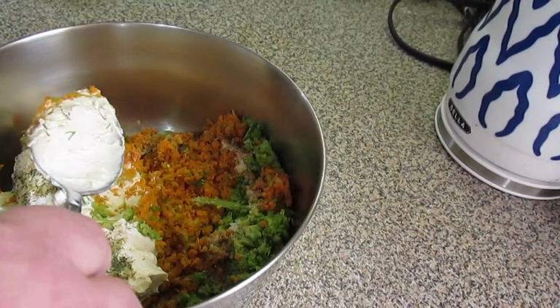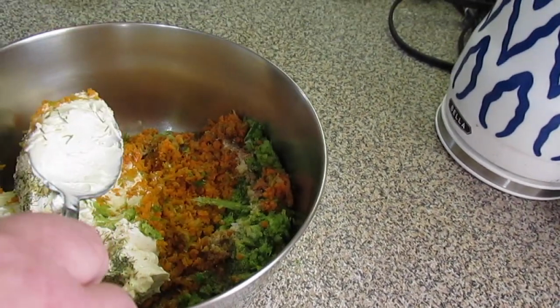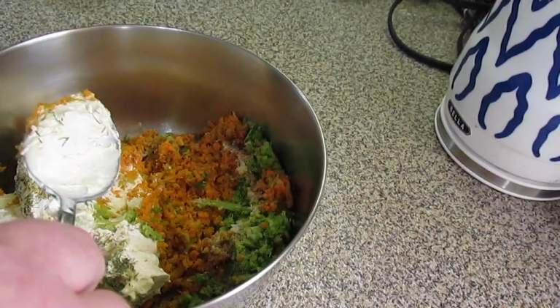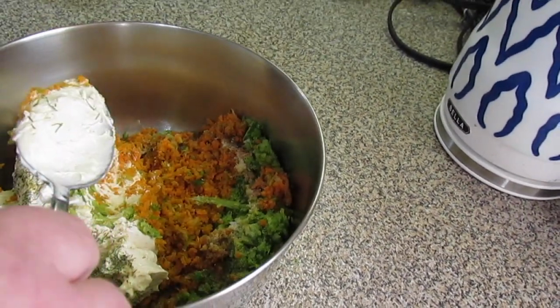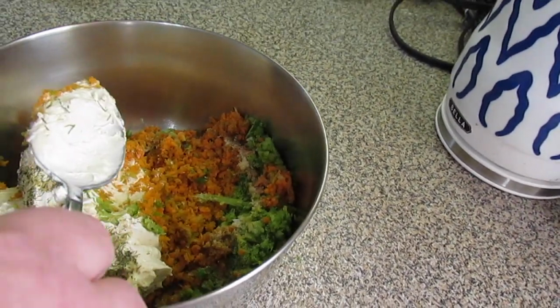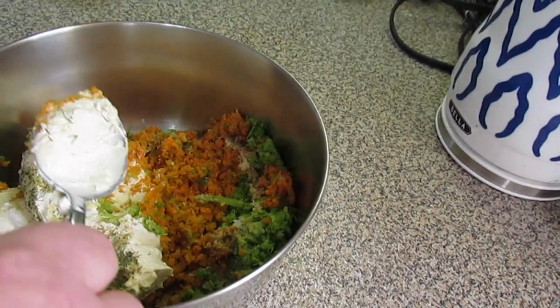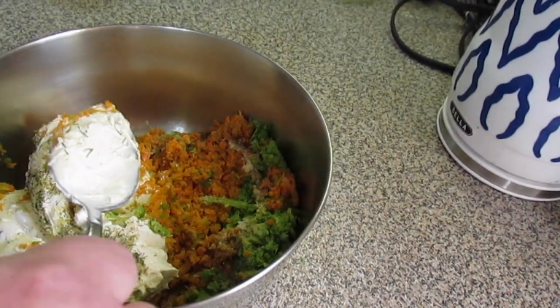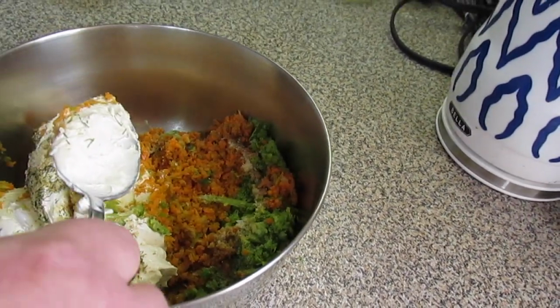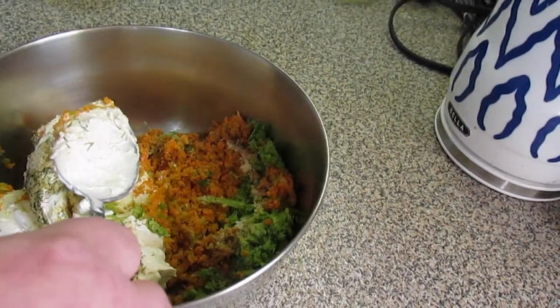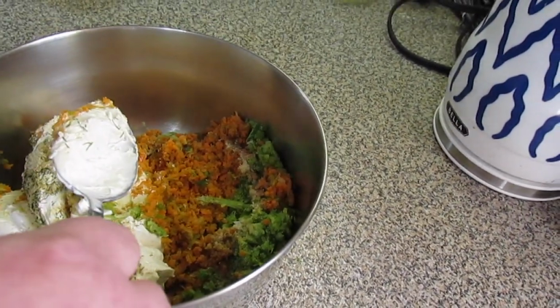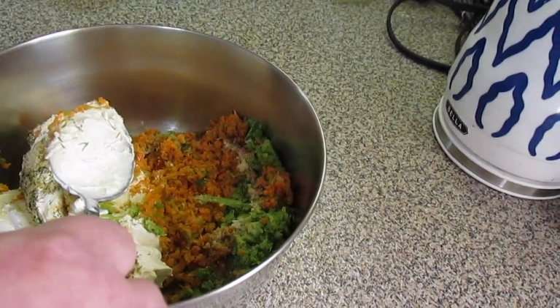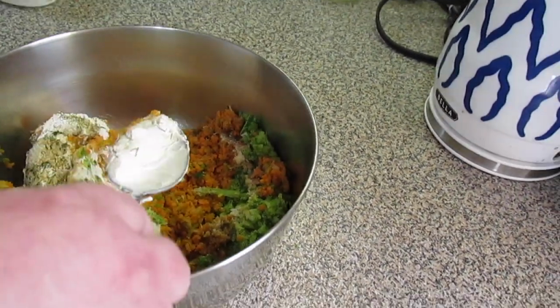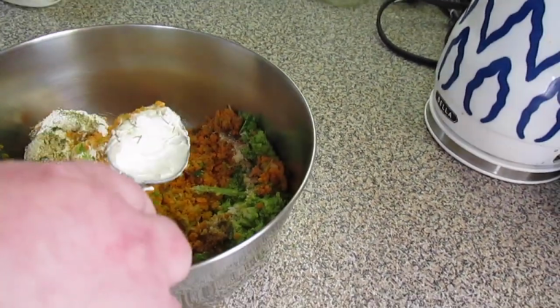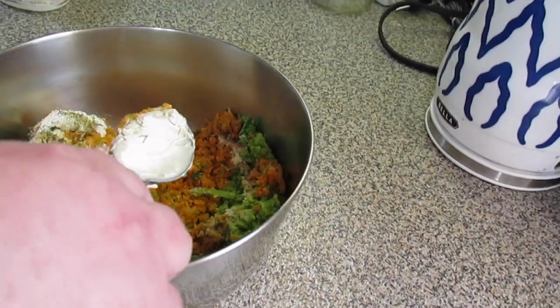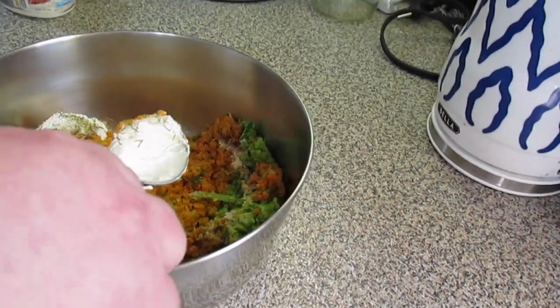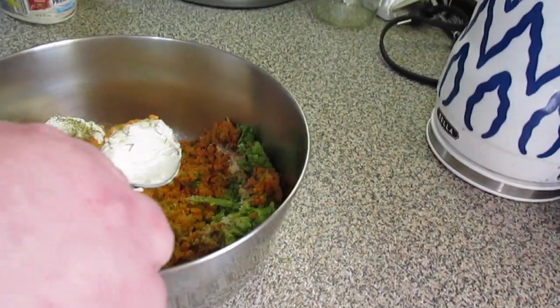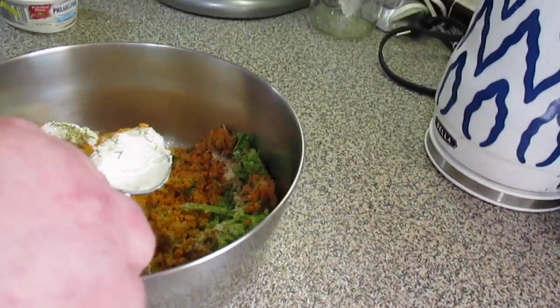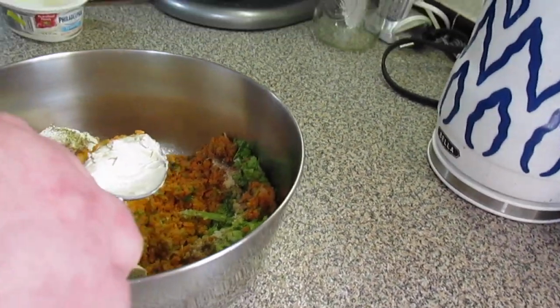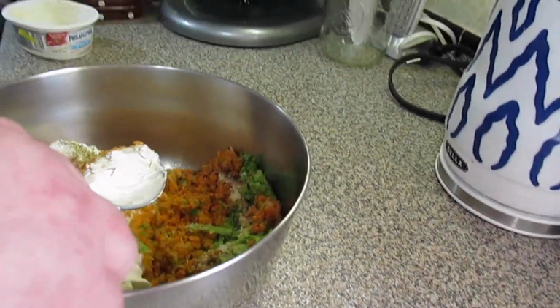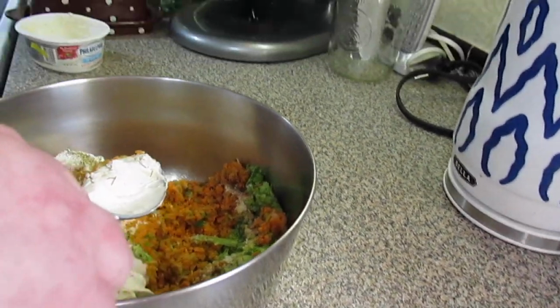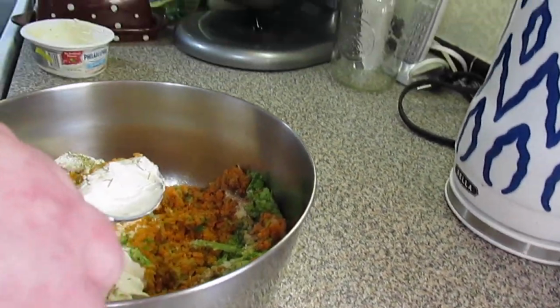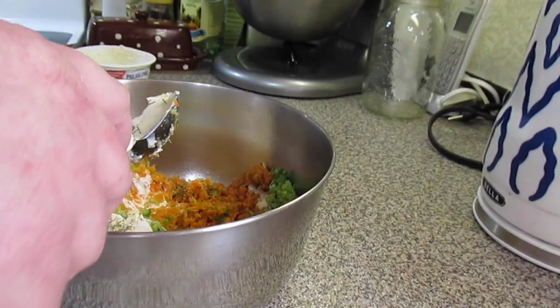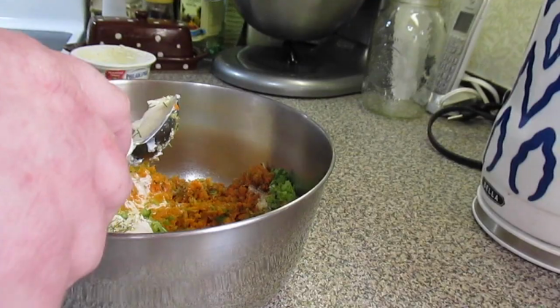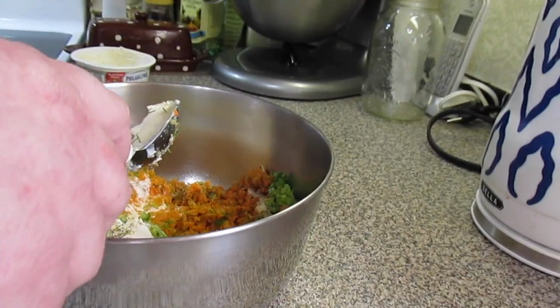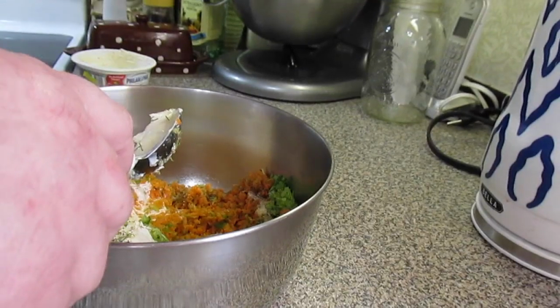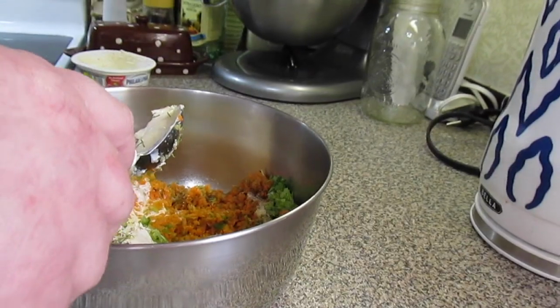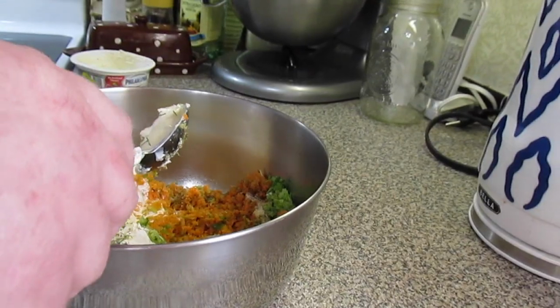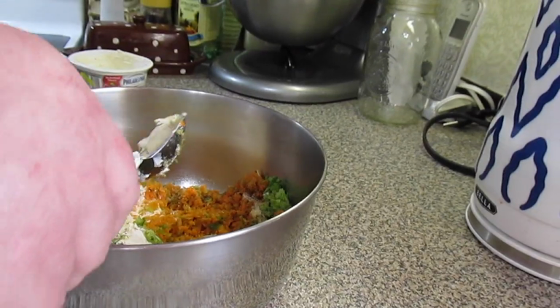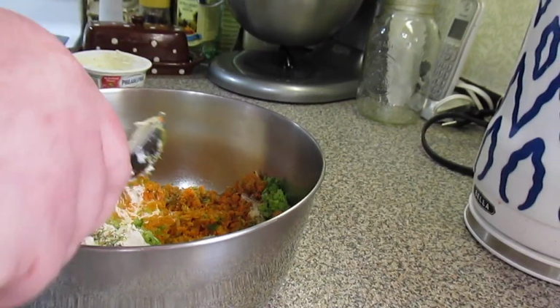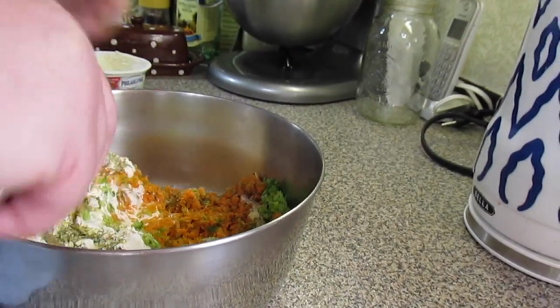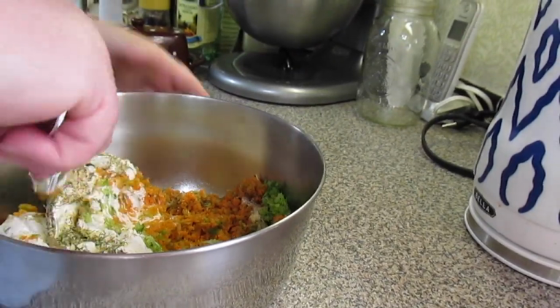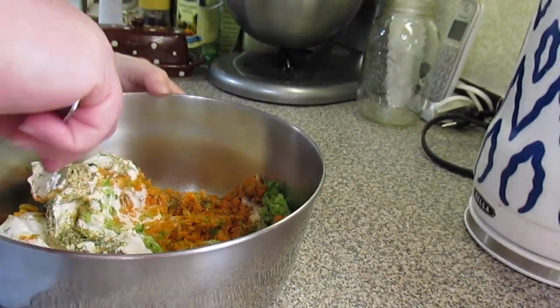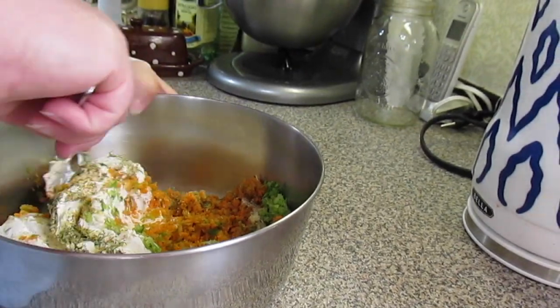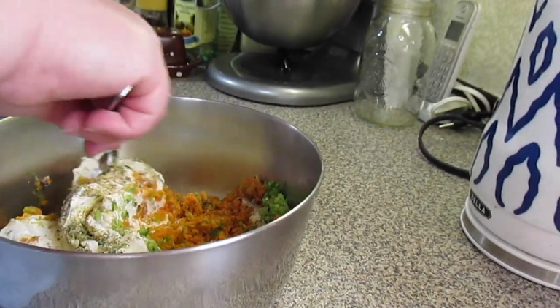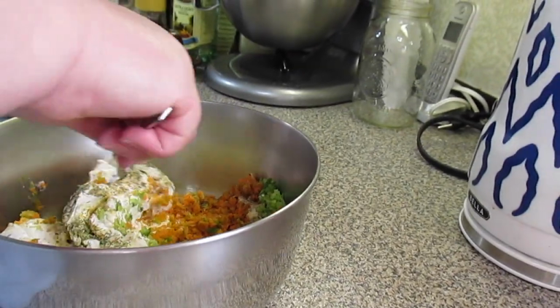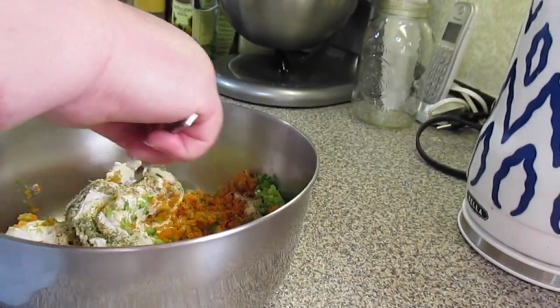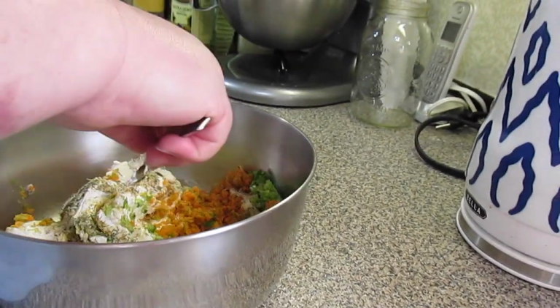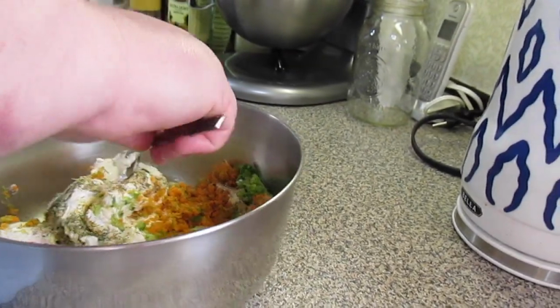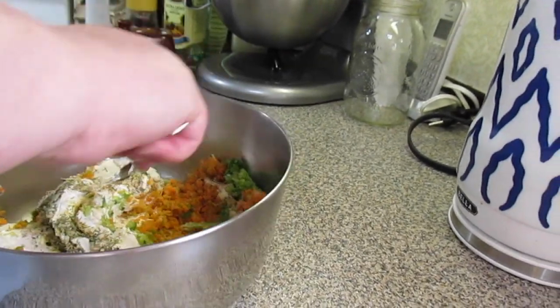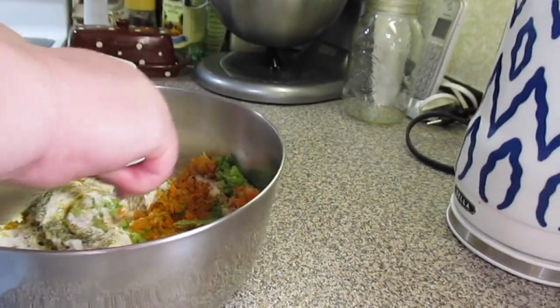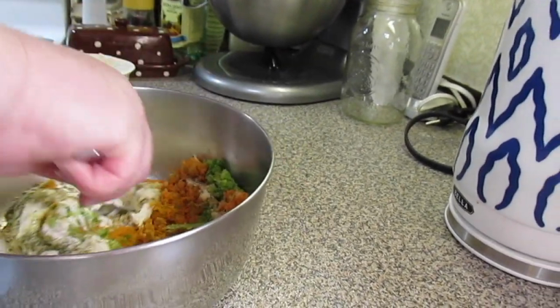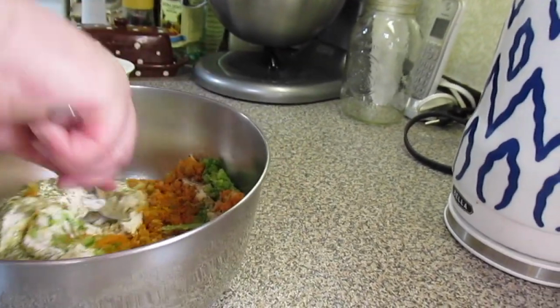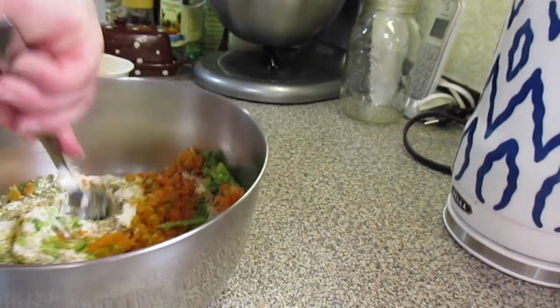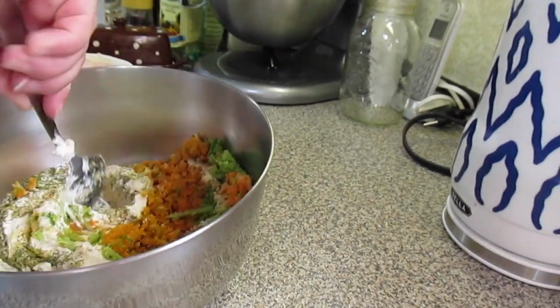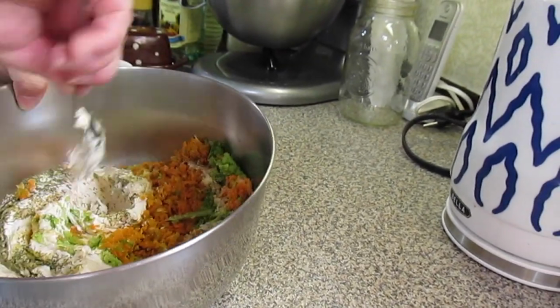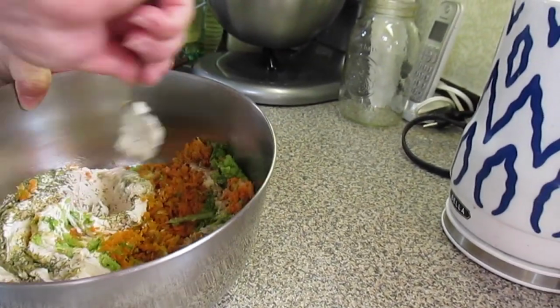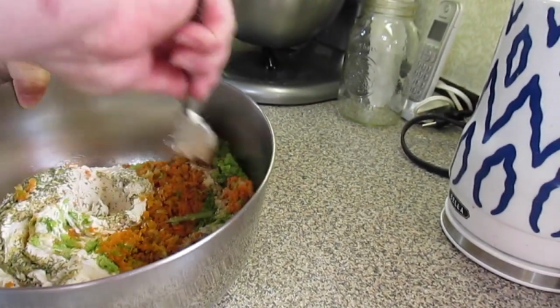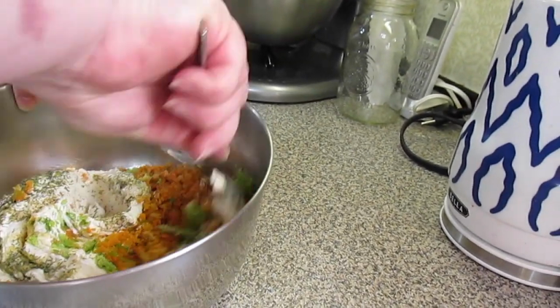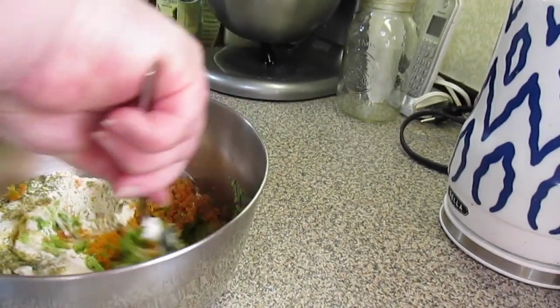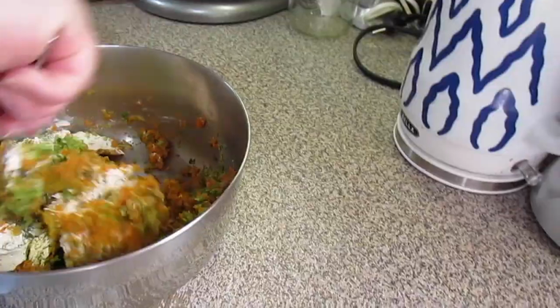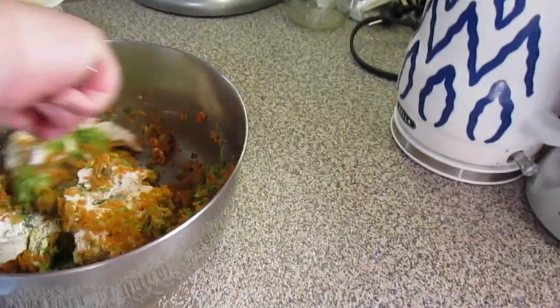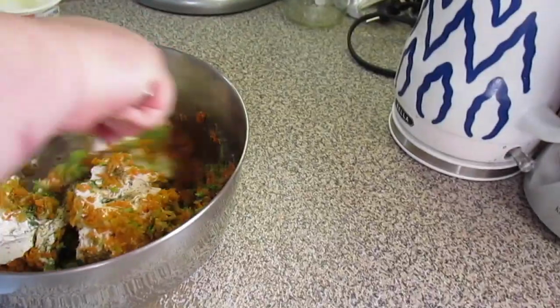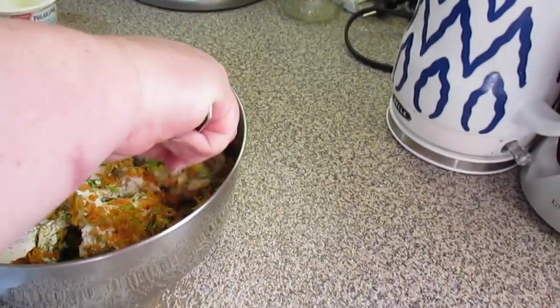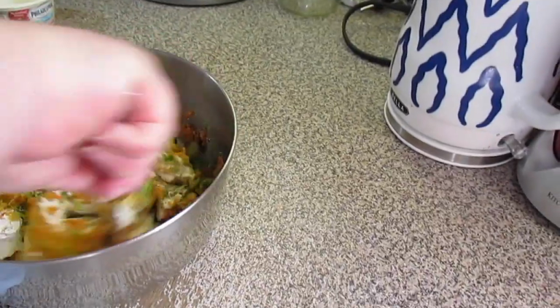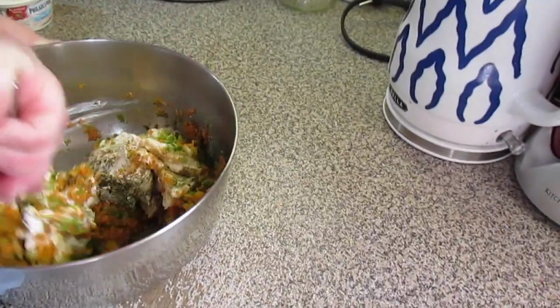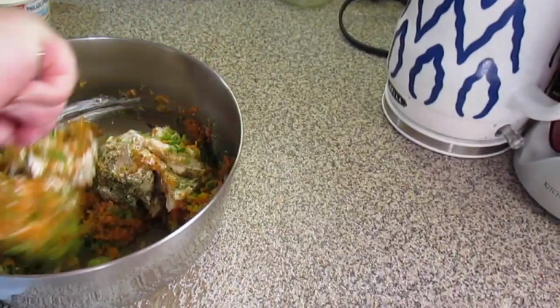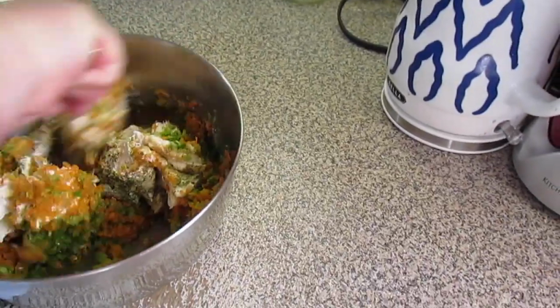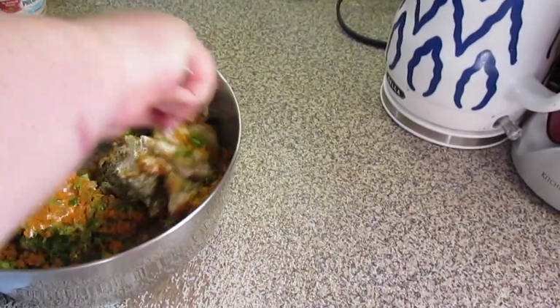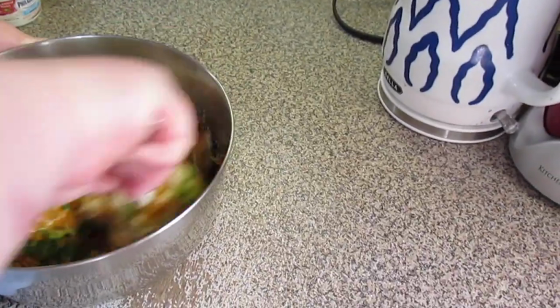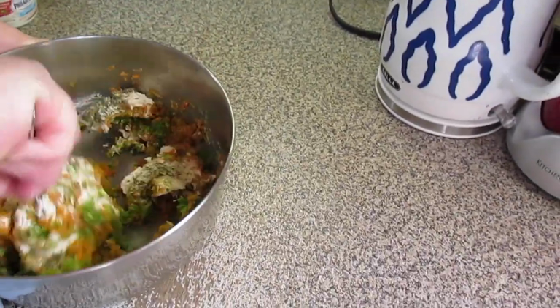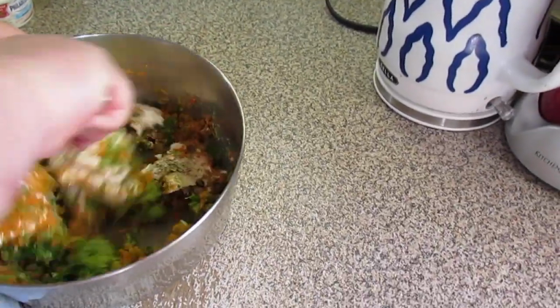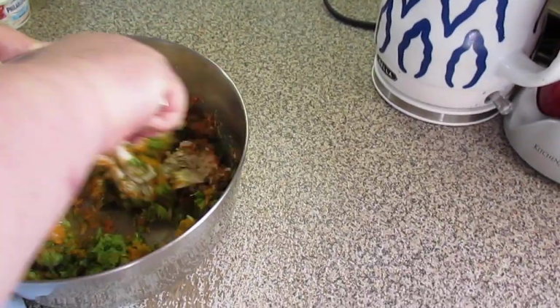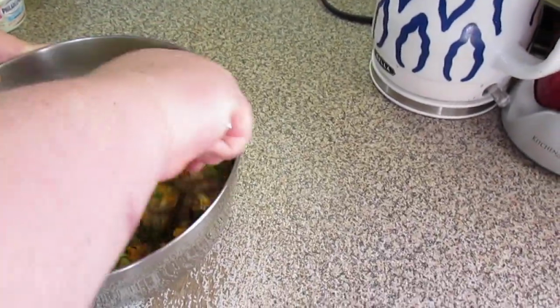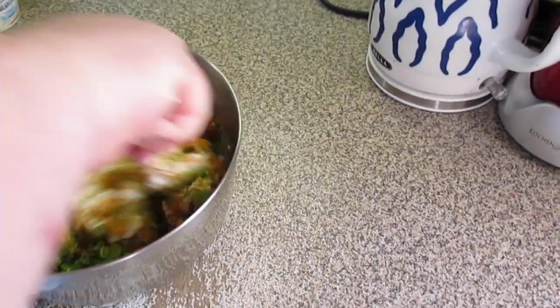You can do broccoli, cauliflower, bell peppers — whatever you have on hand that you want to use up. Then we're just going to mix everything together.